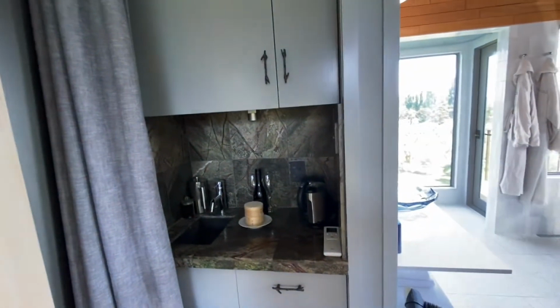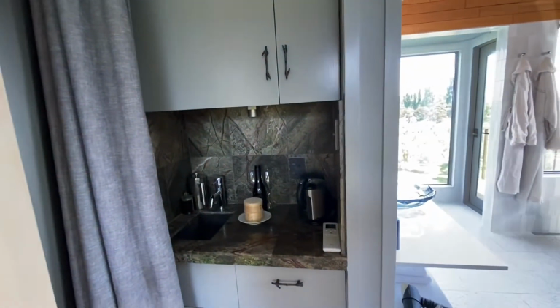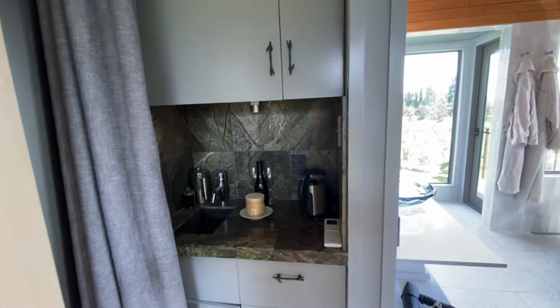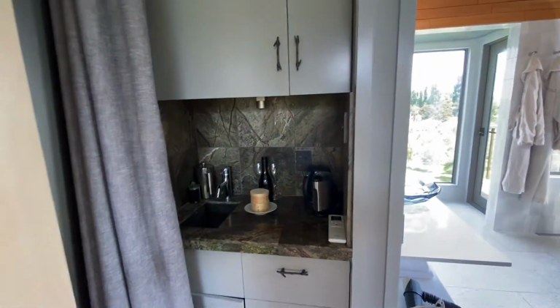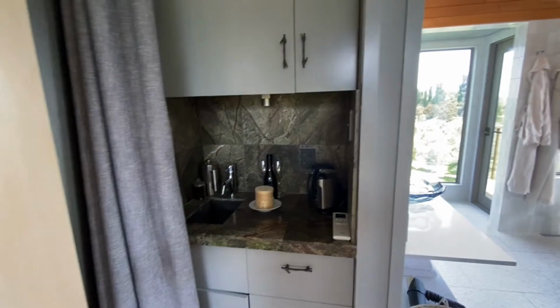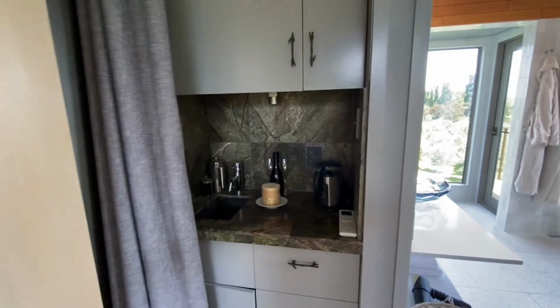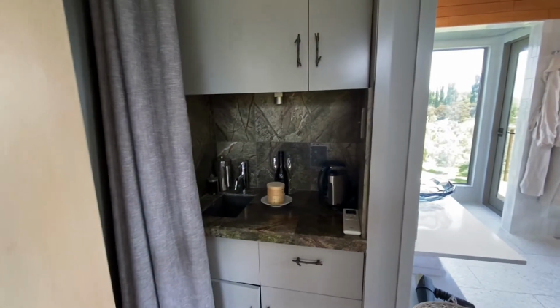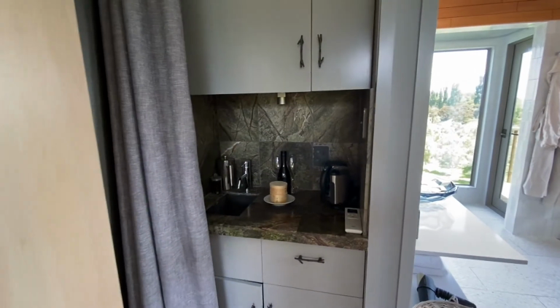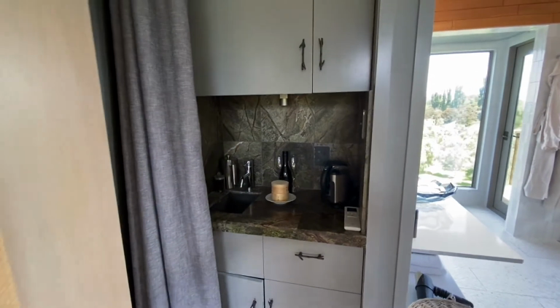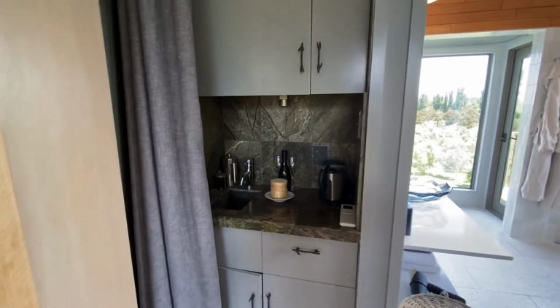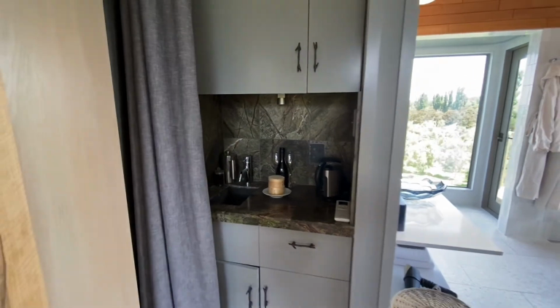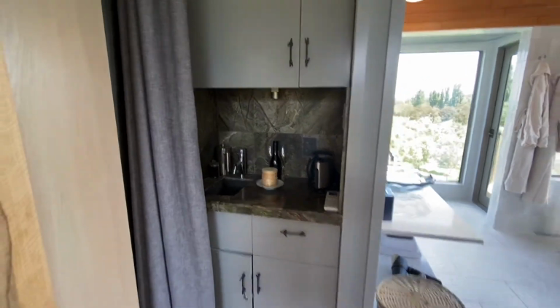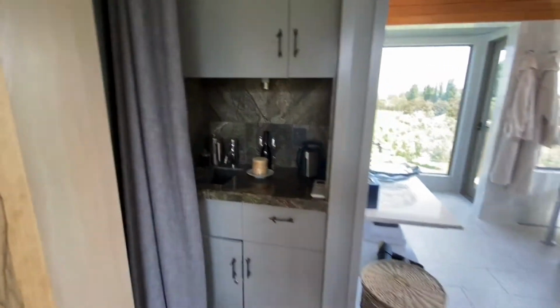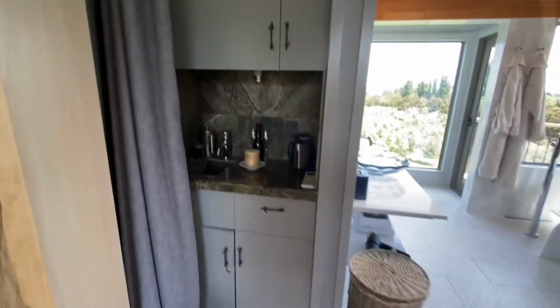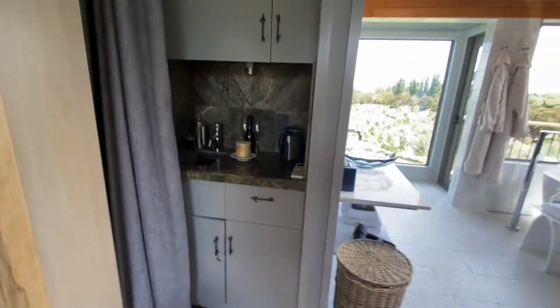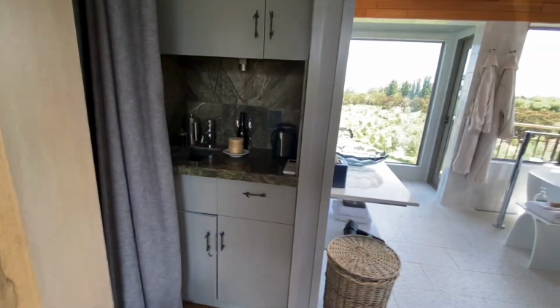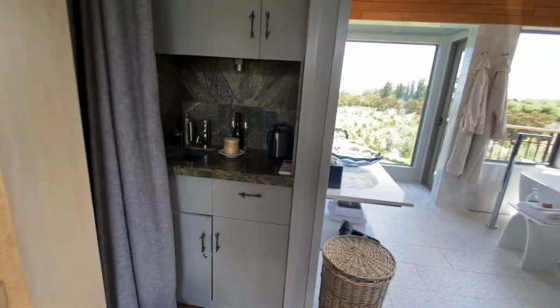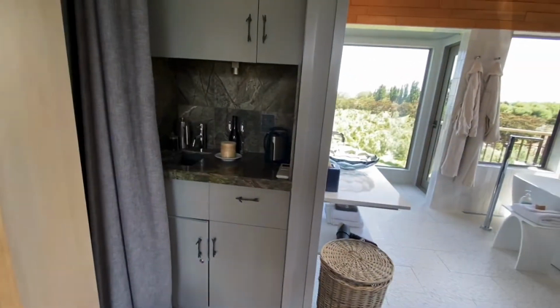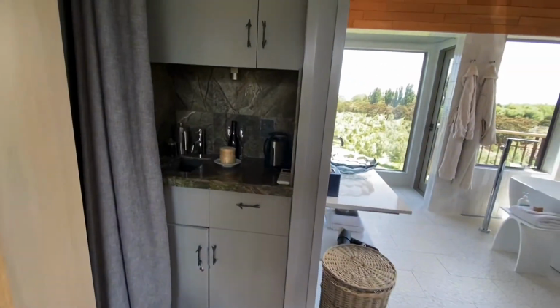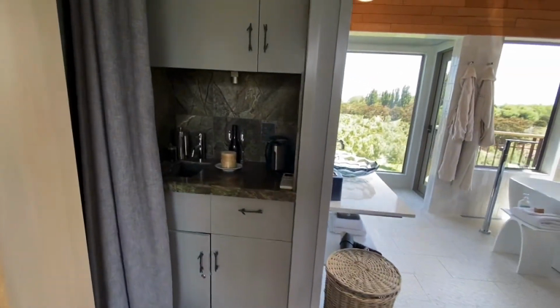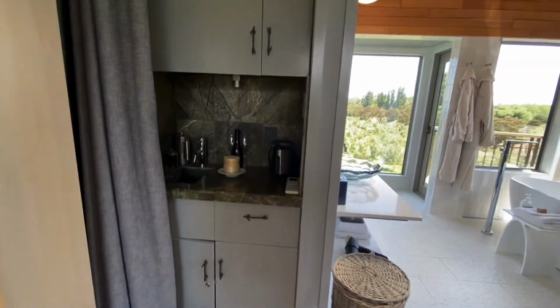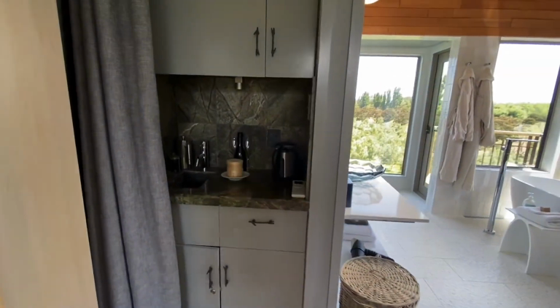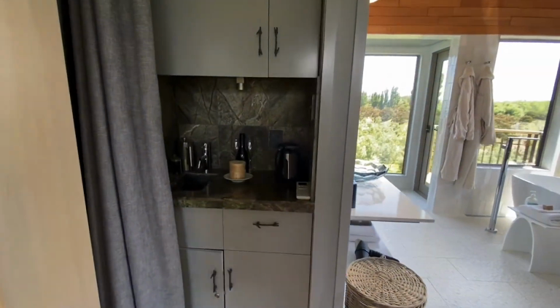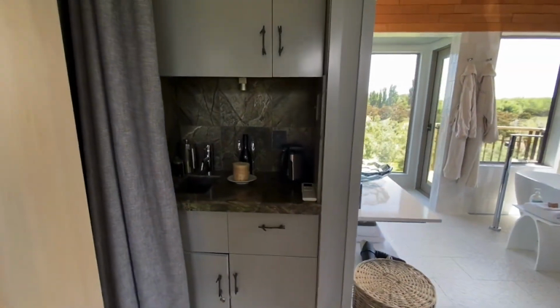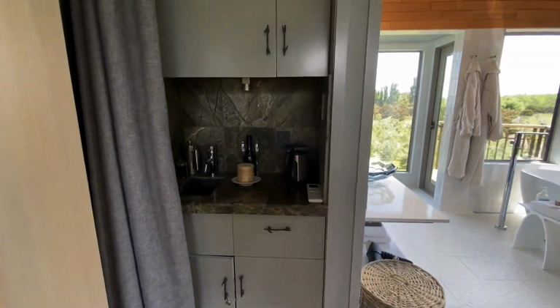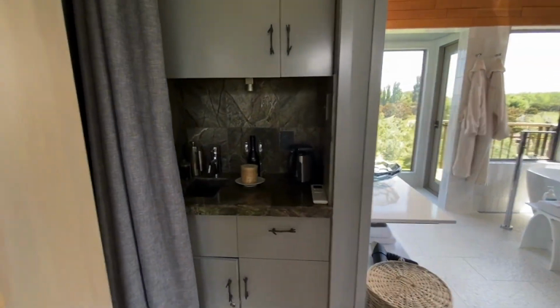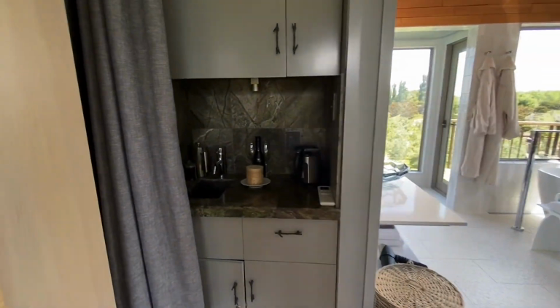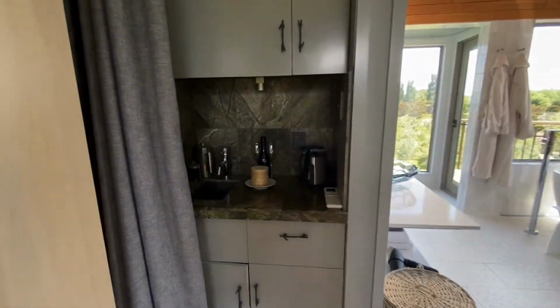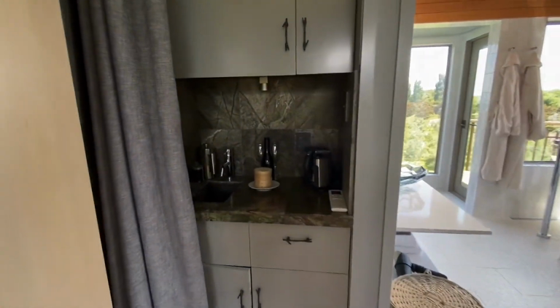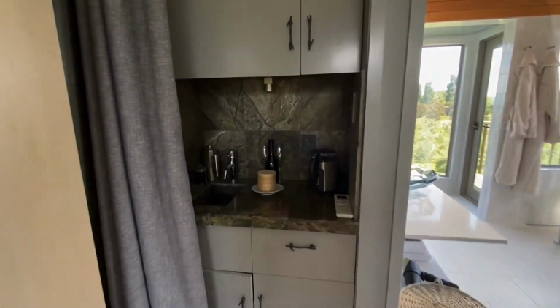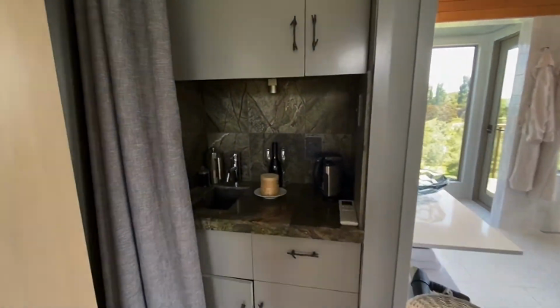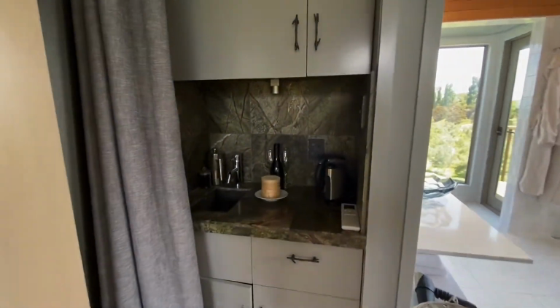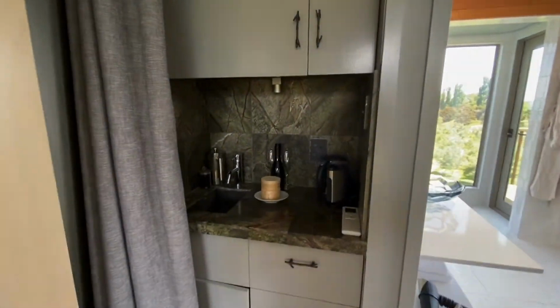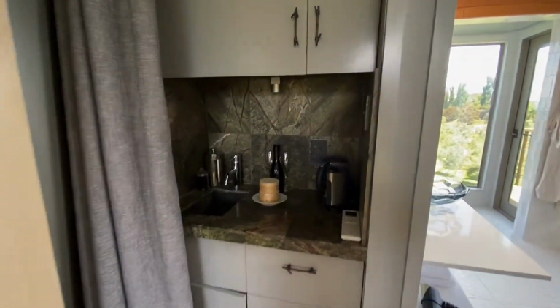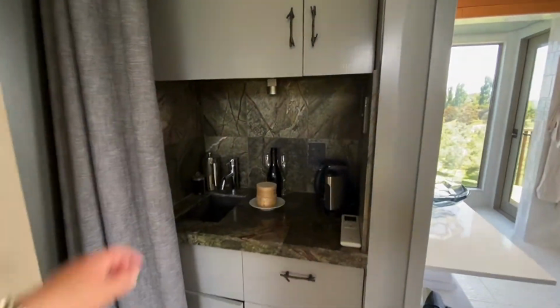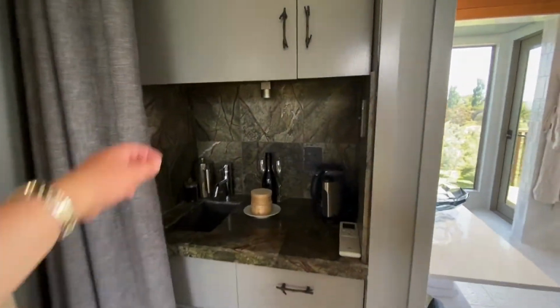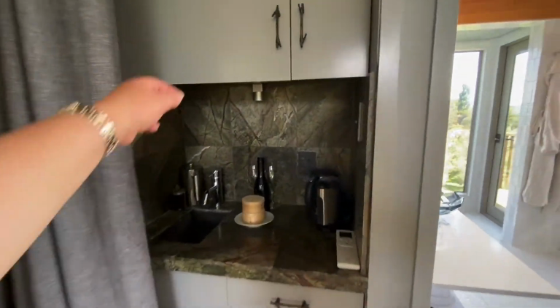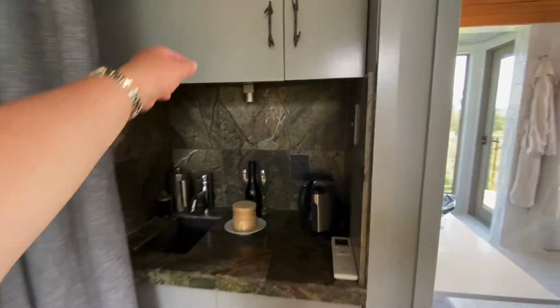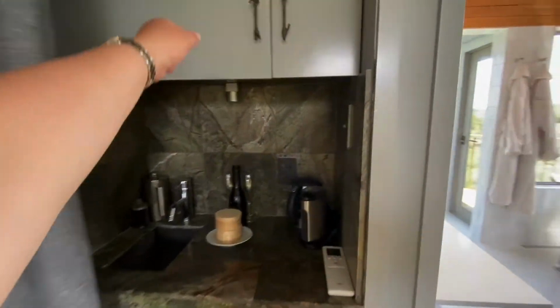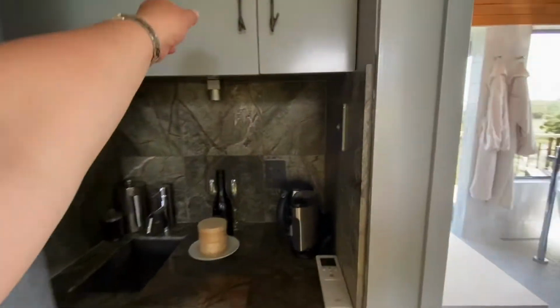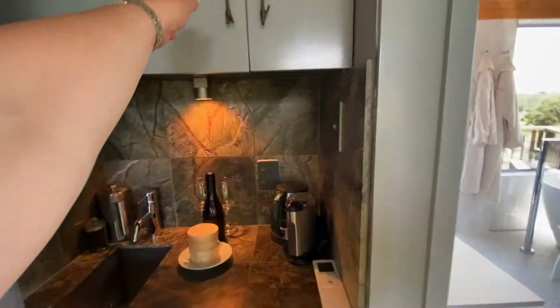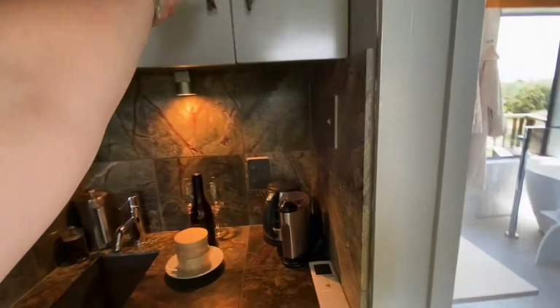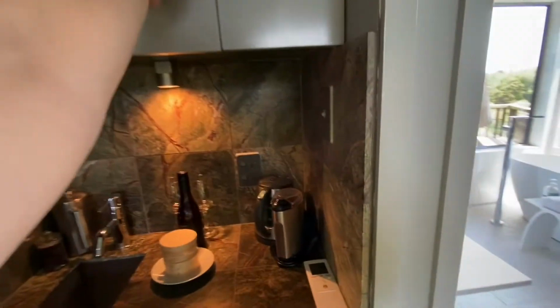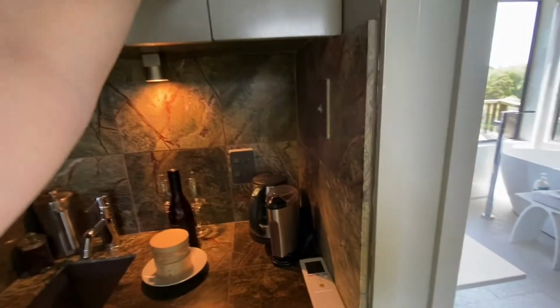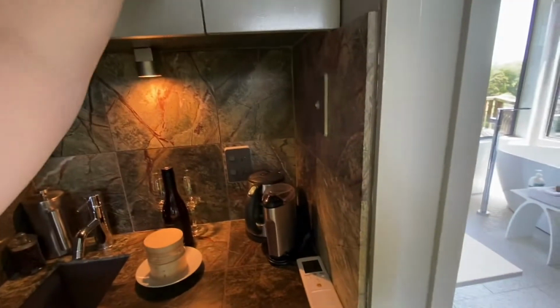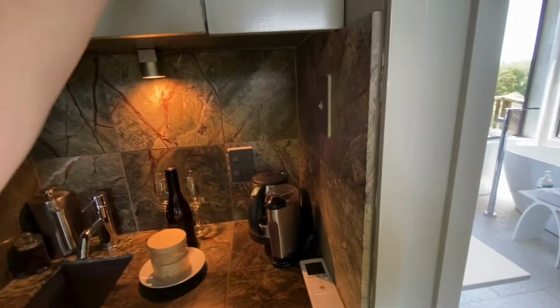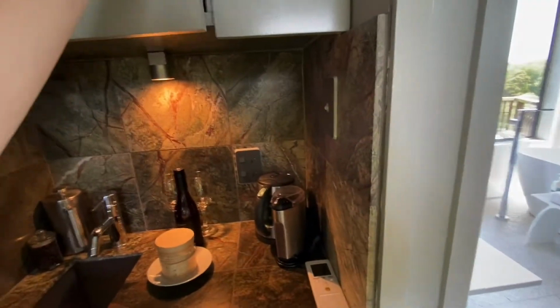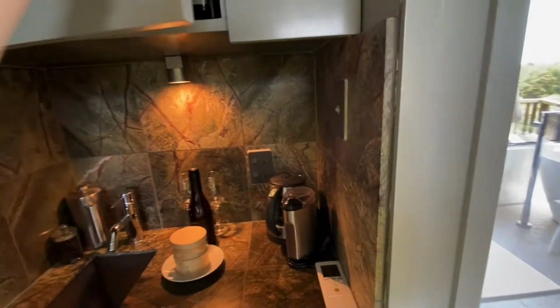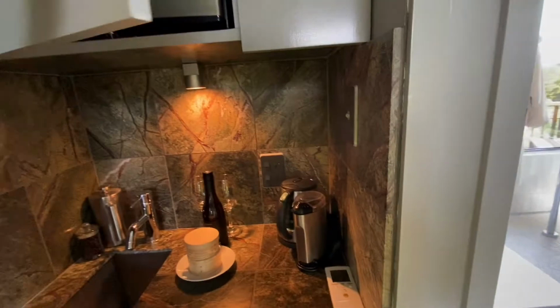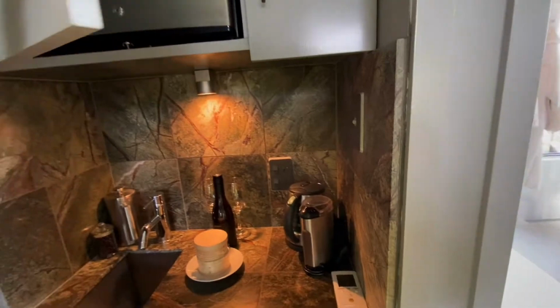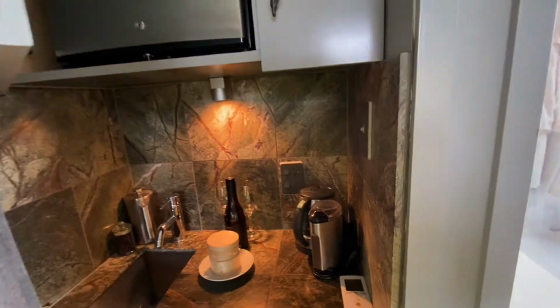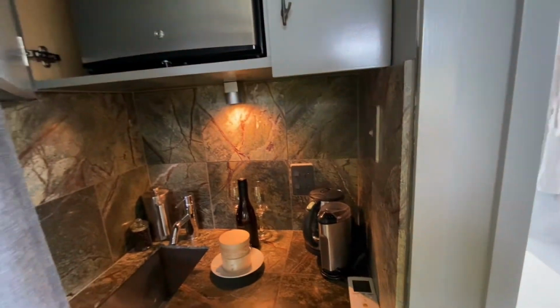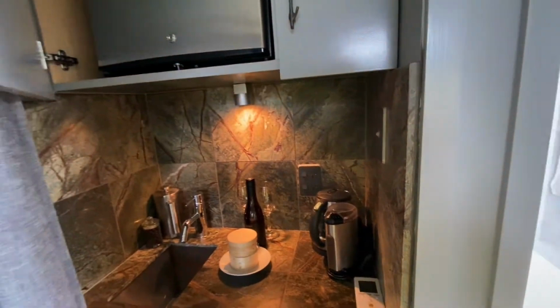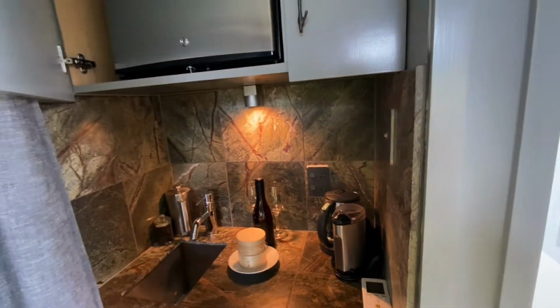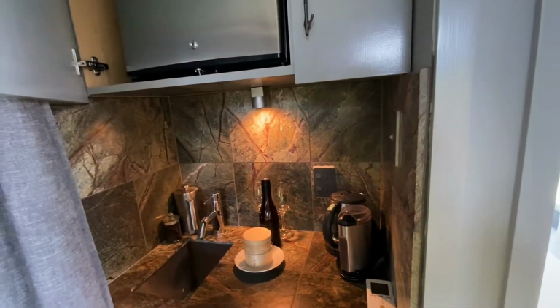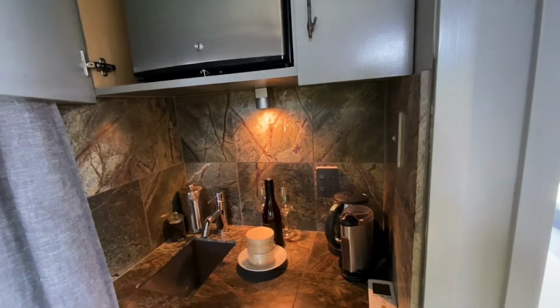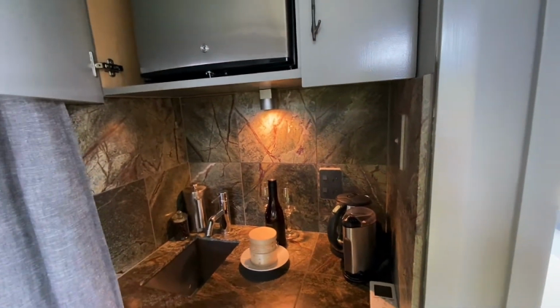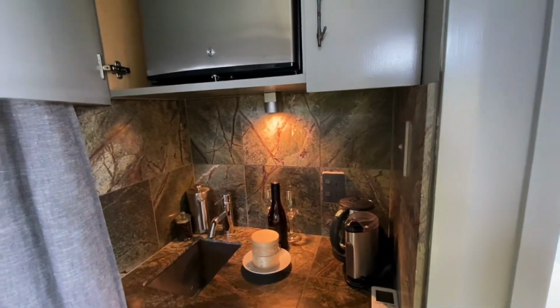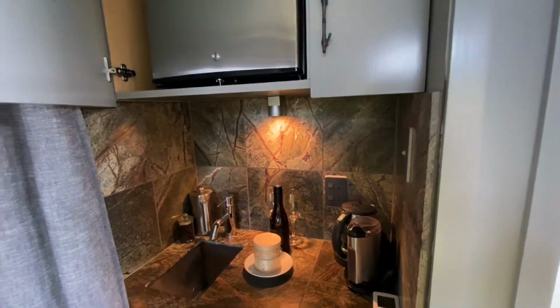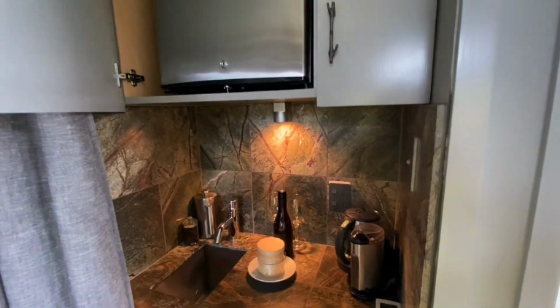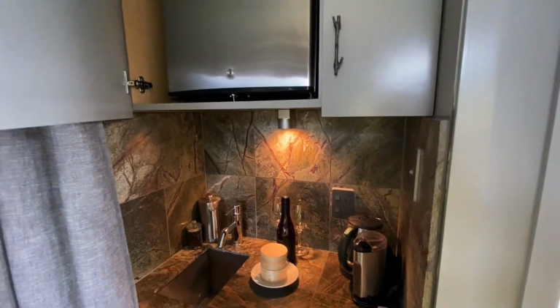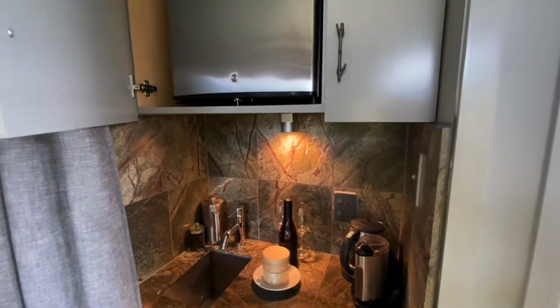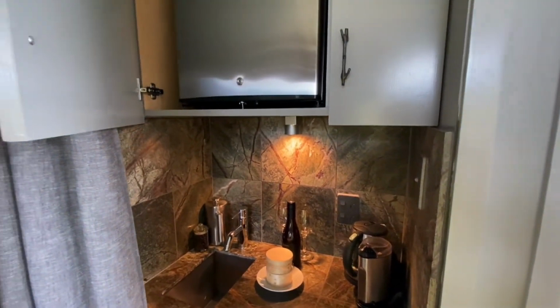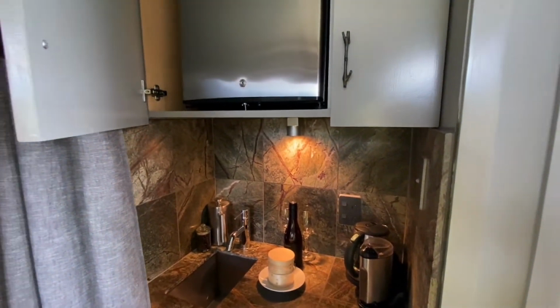And there's a small kitchenette. We have cookies, wine, and some drinks provided that we can use.